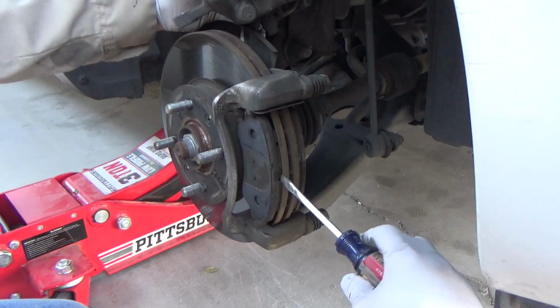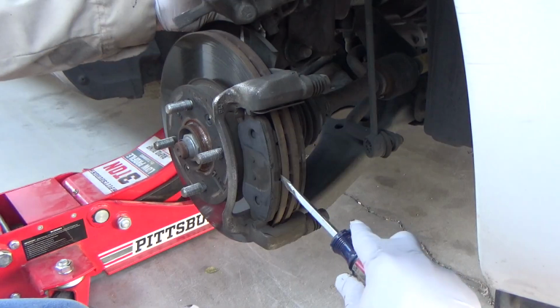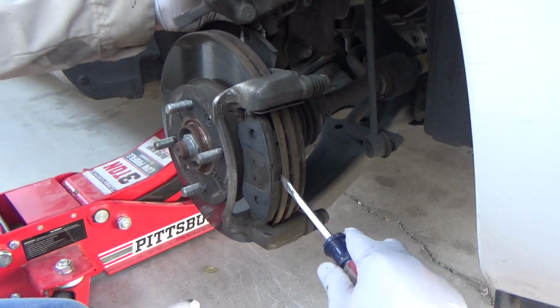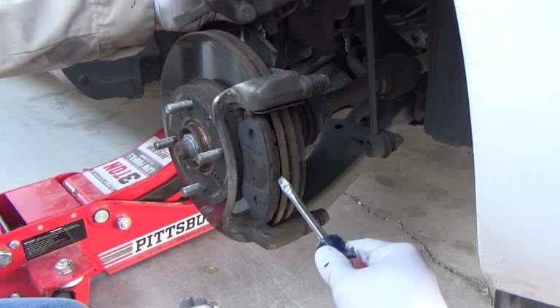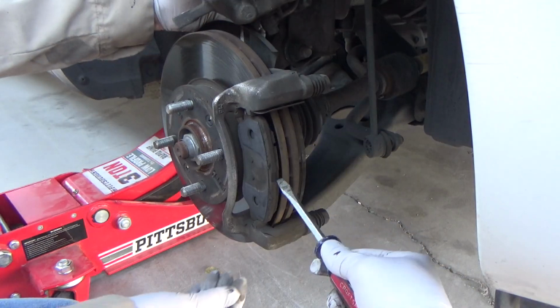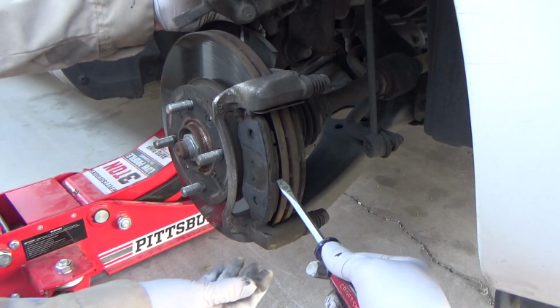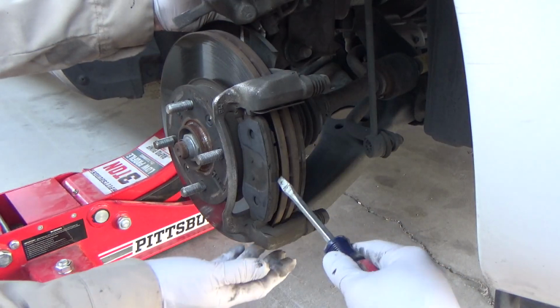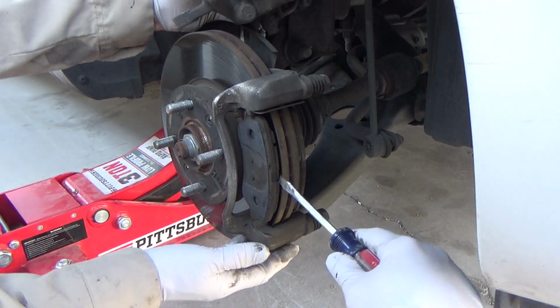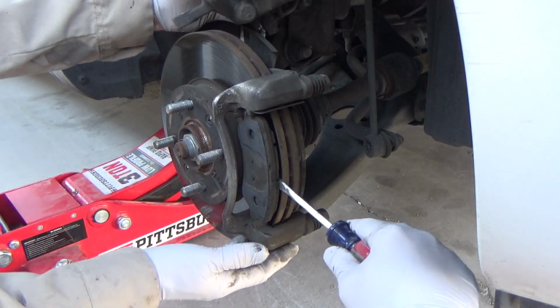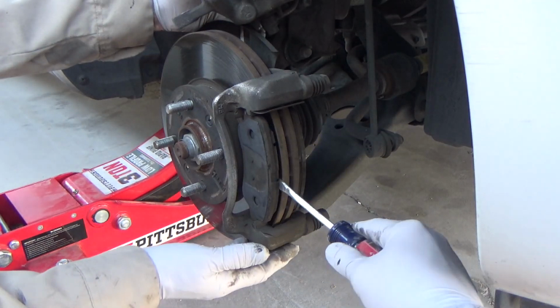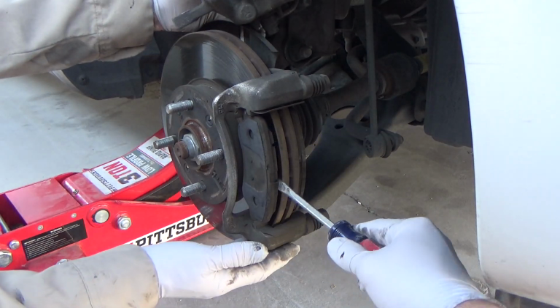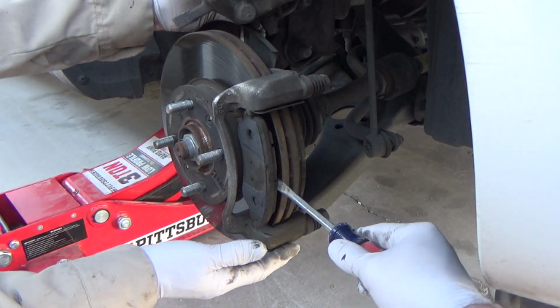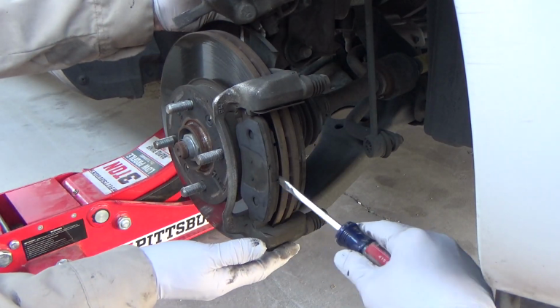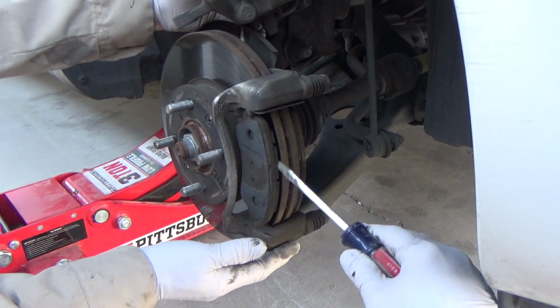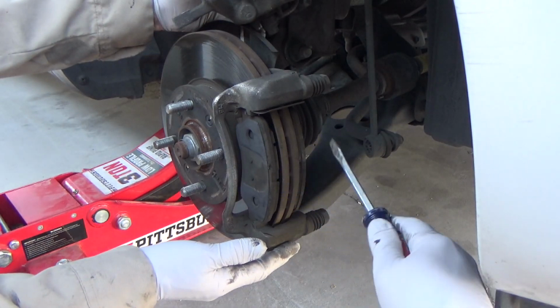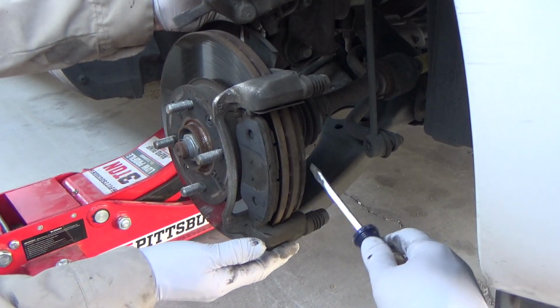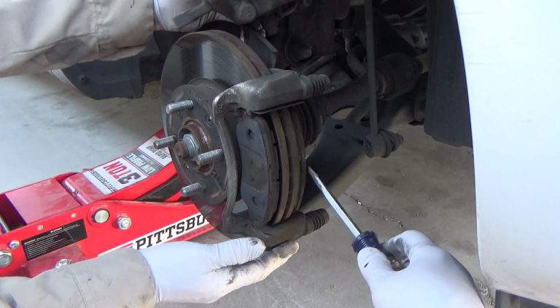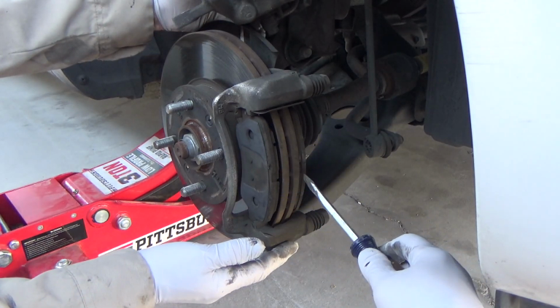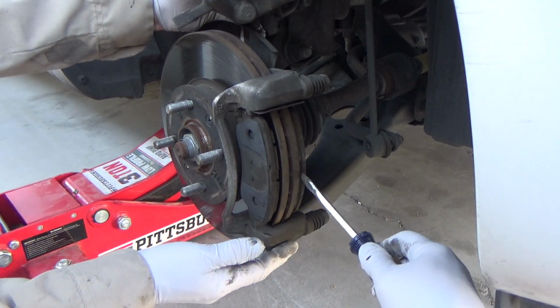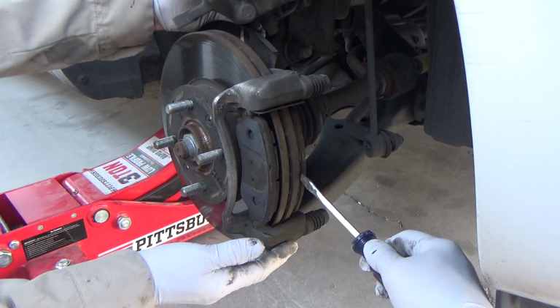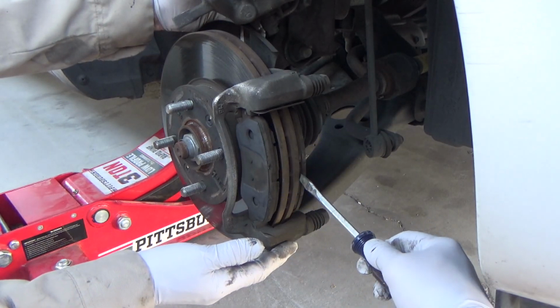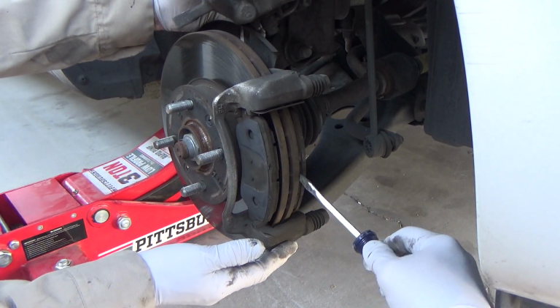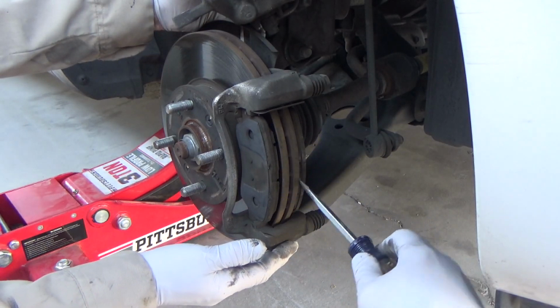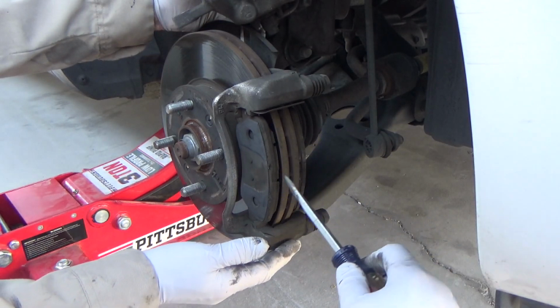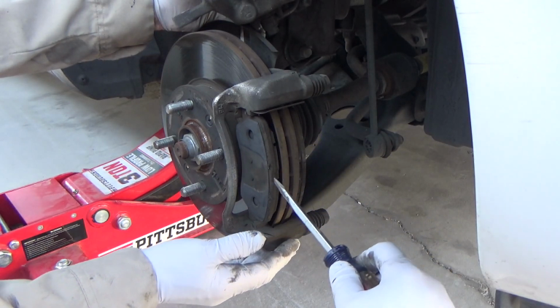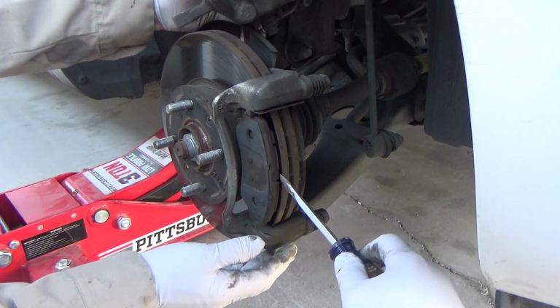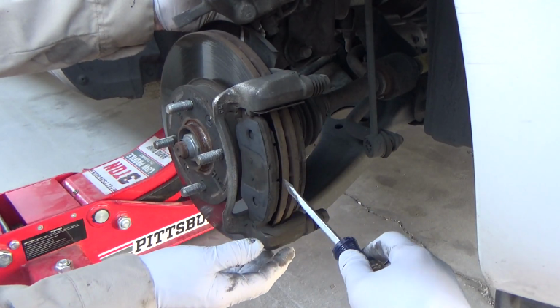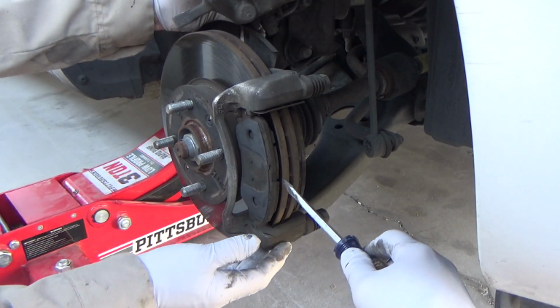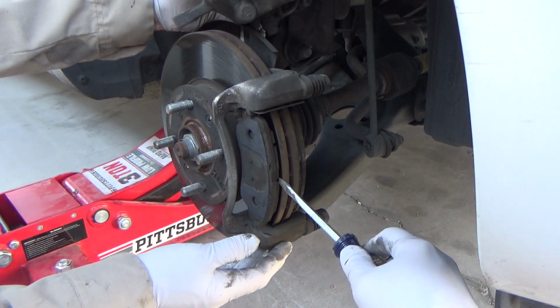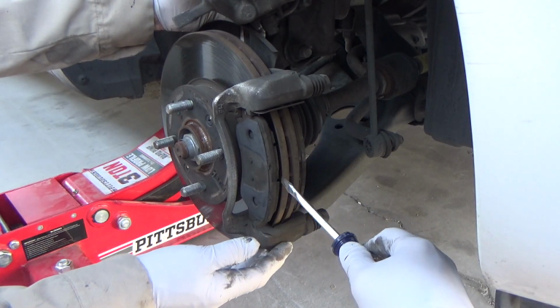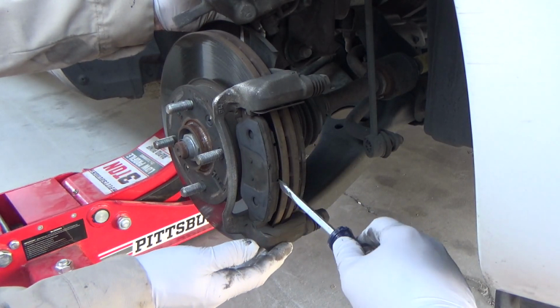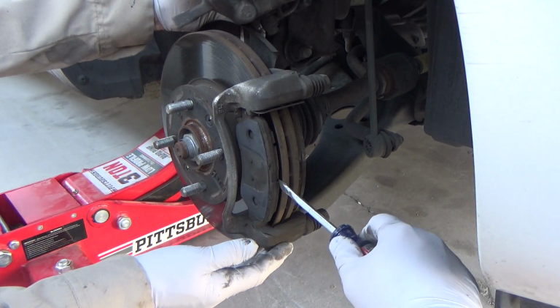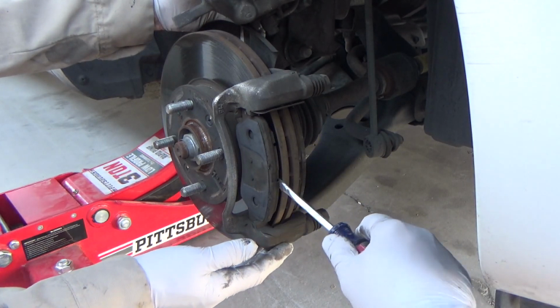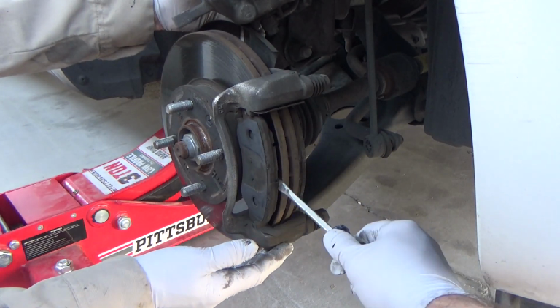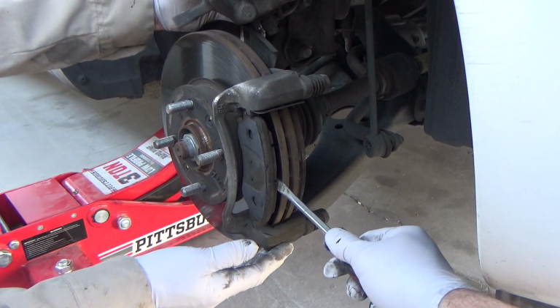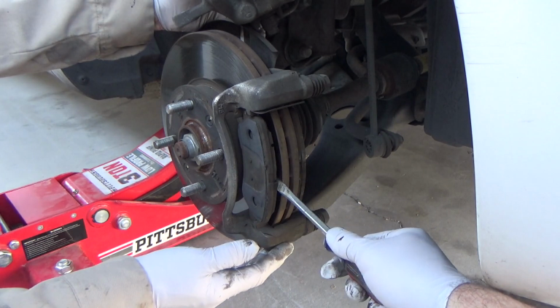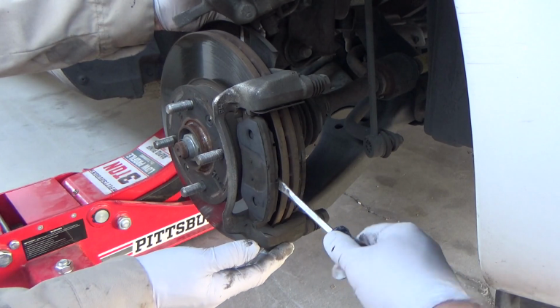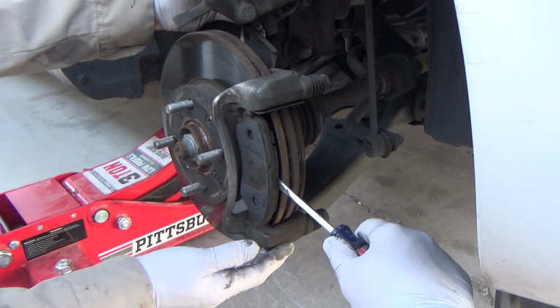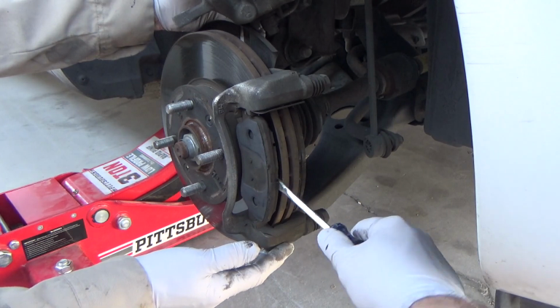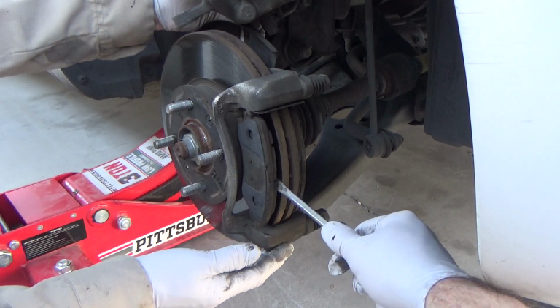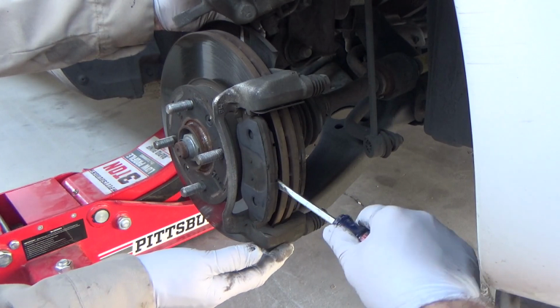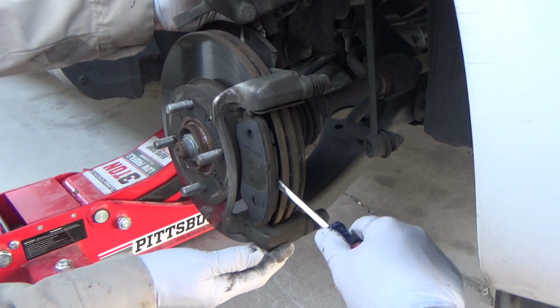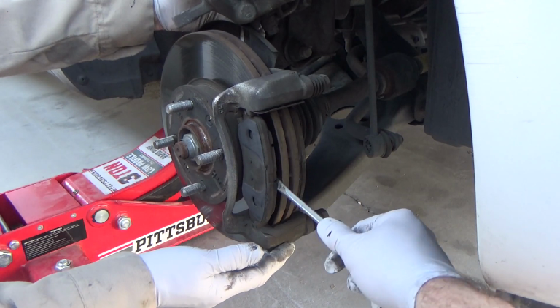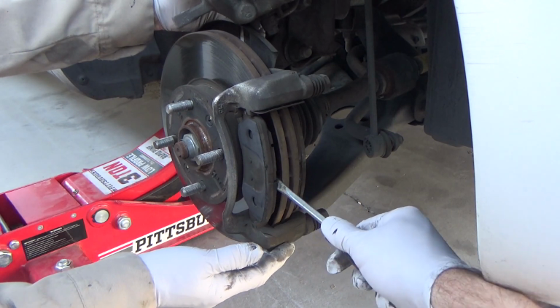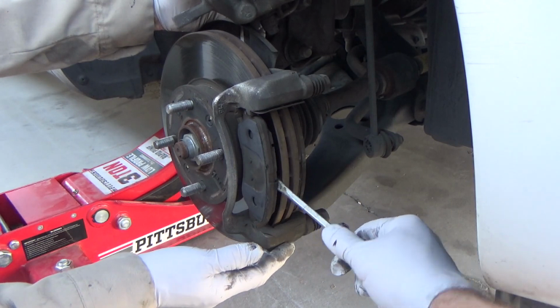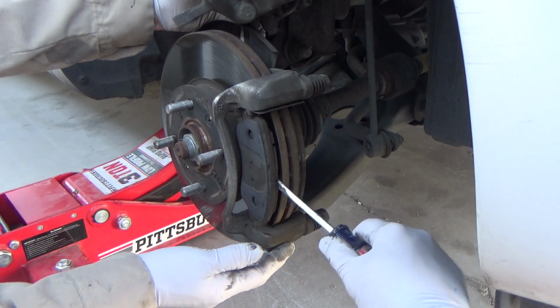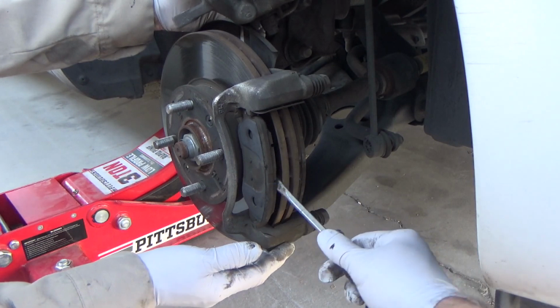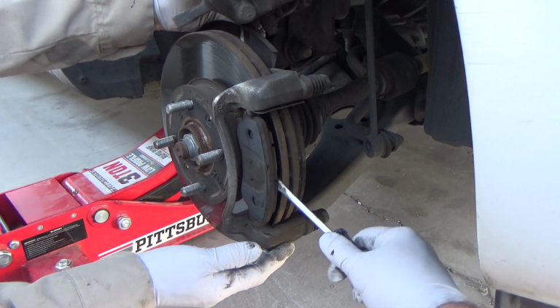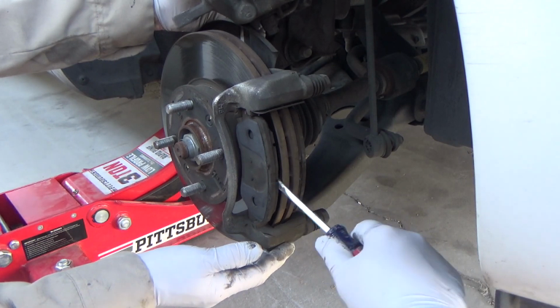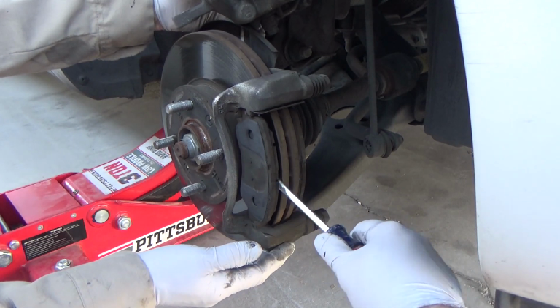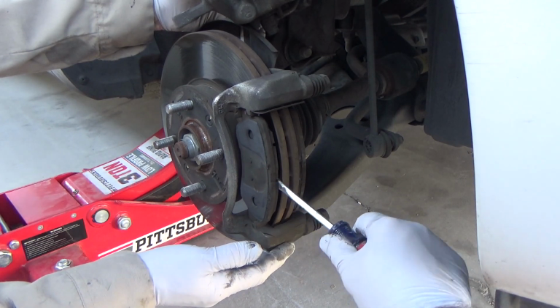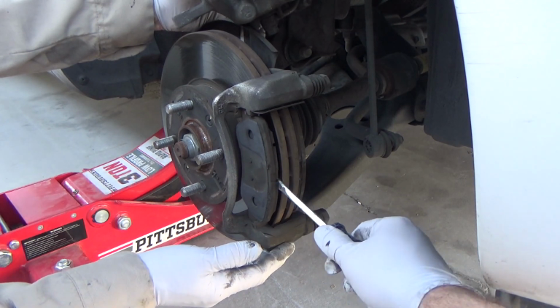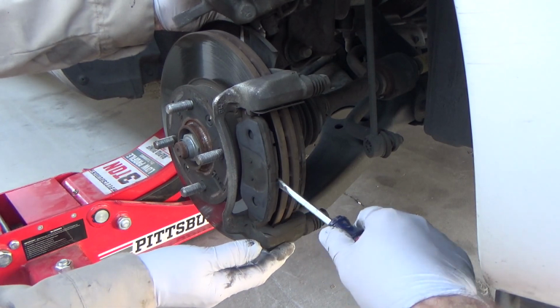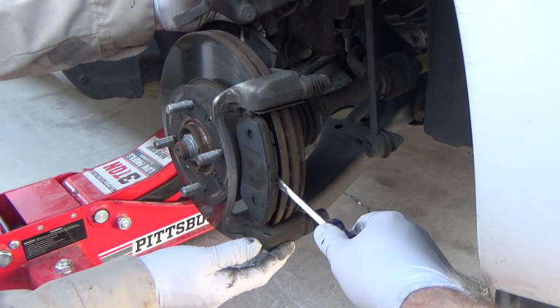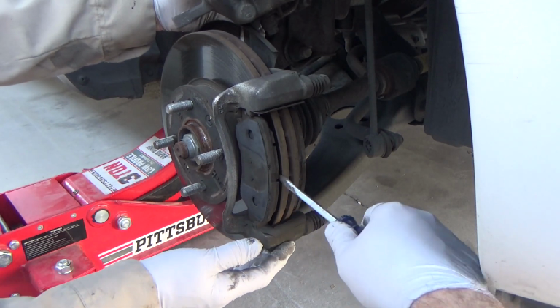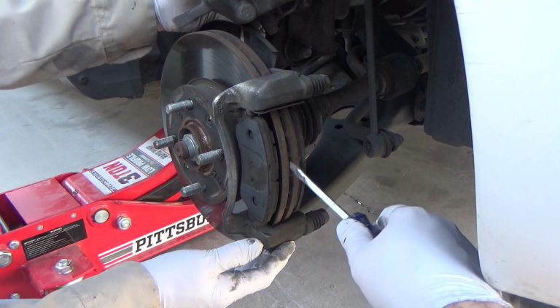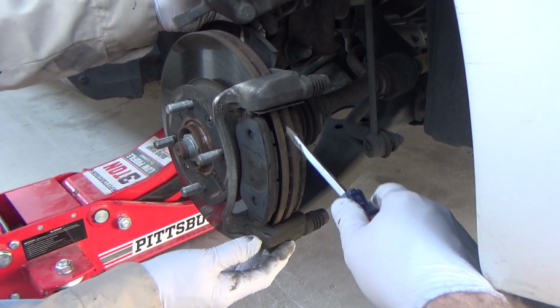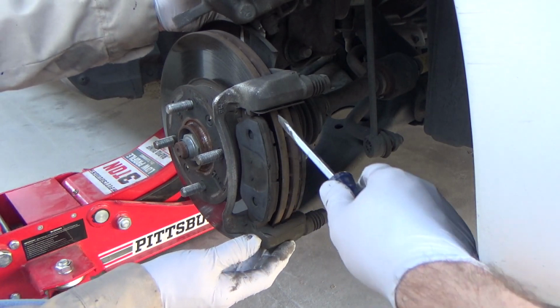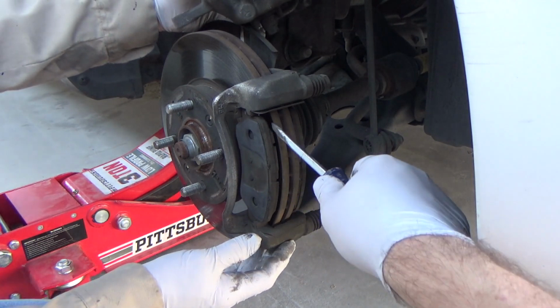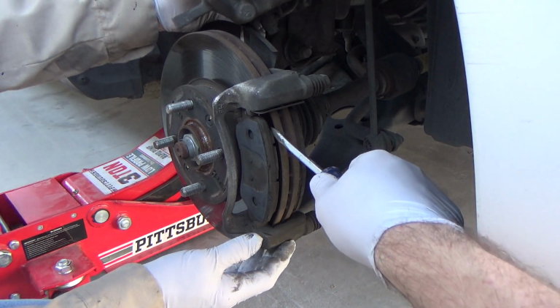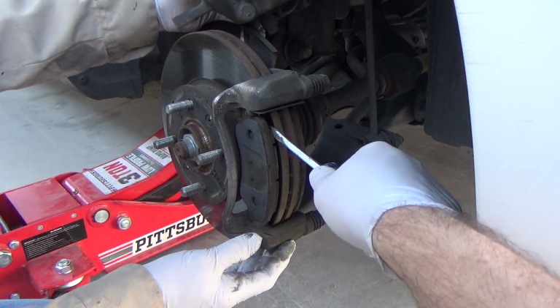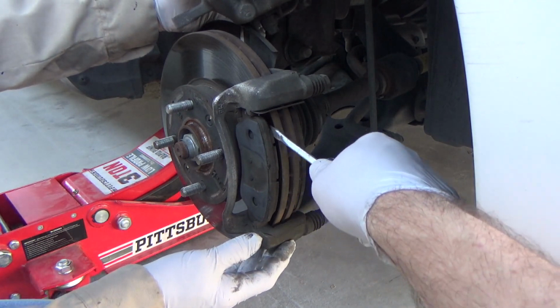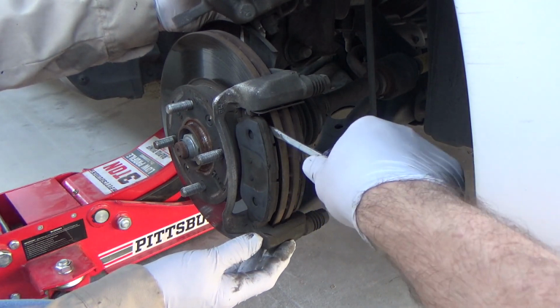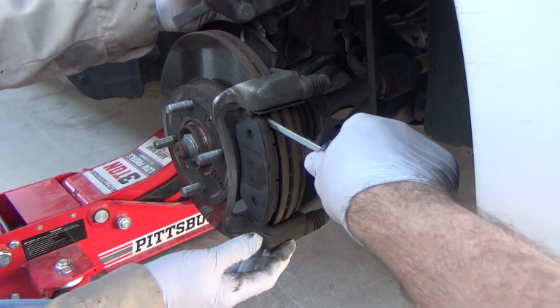Now you want to remove the brake pads with a flat blade screwdriver. They are held in with brake pad retaining clips.